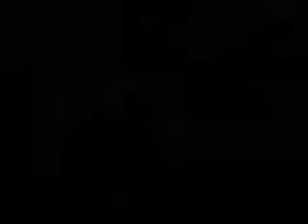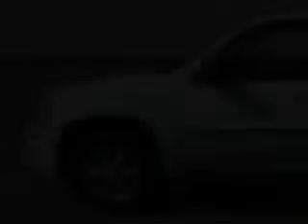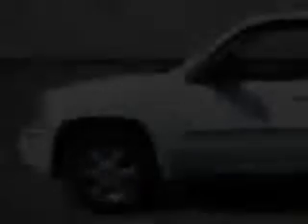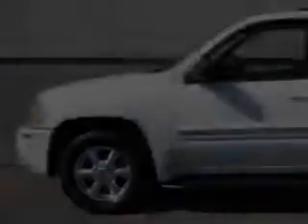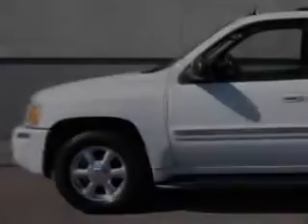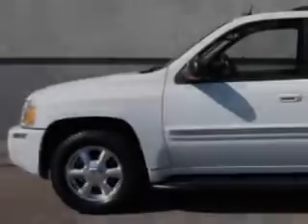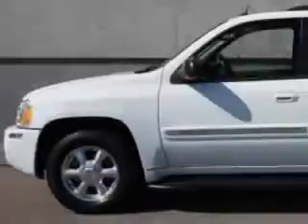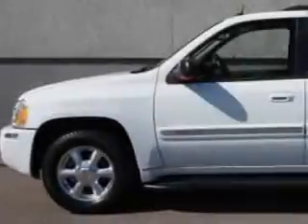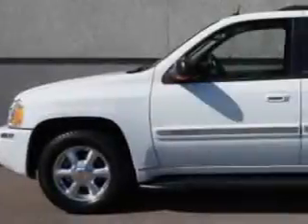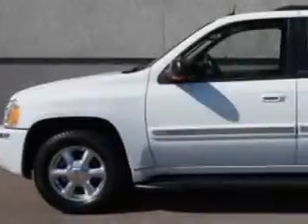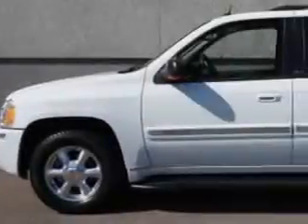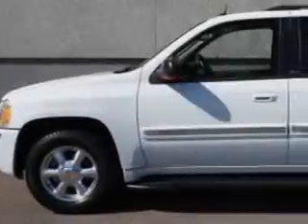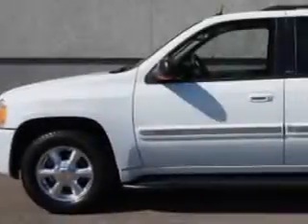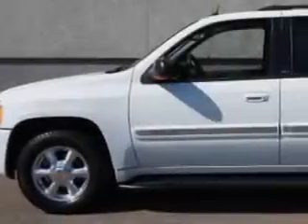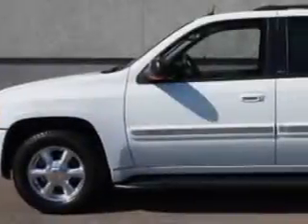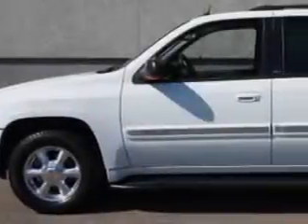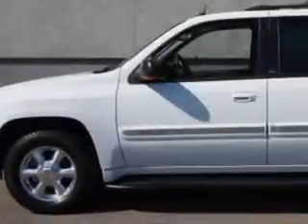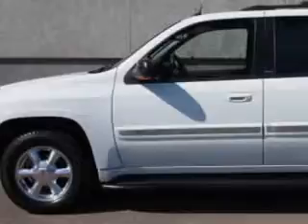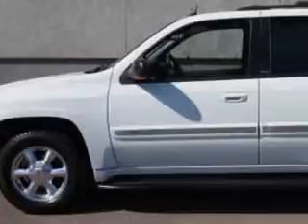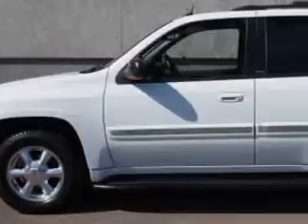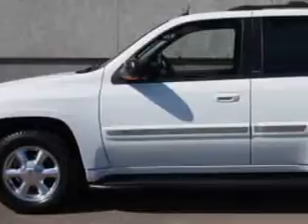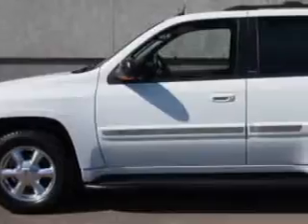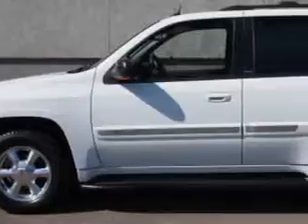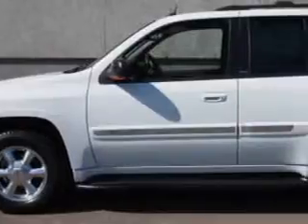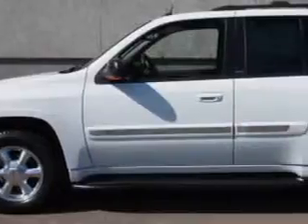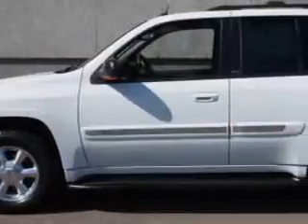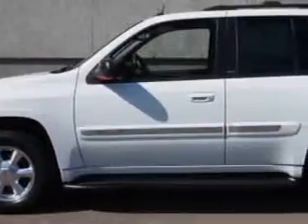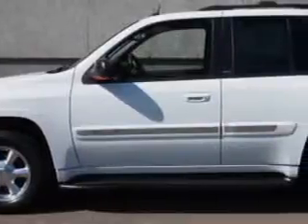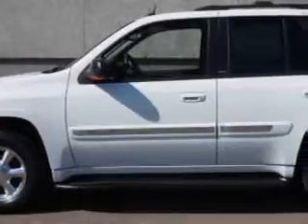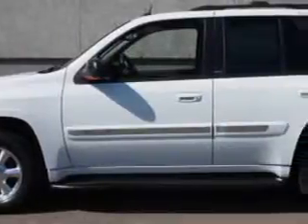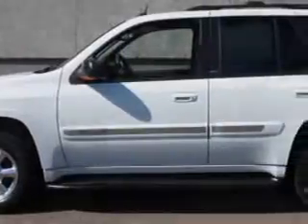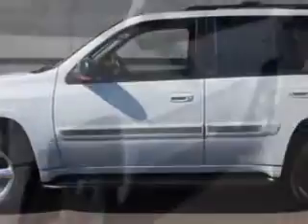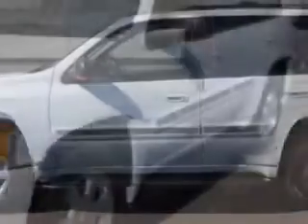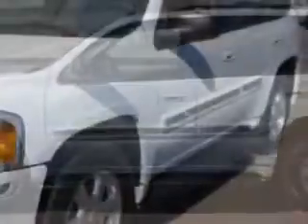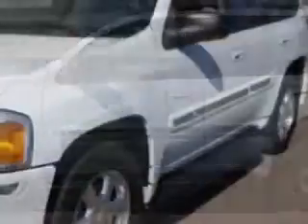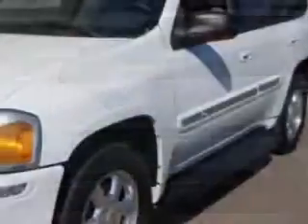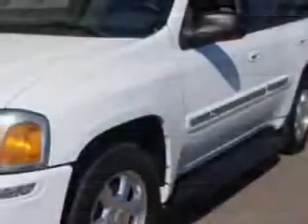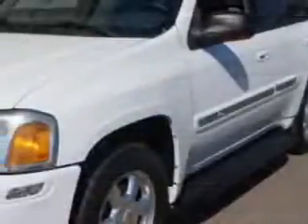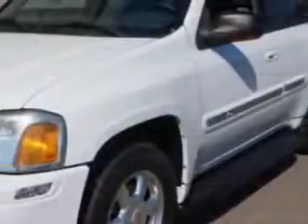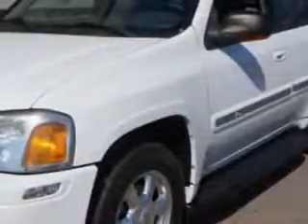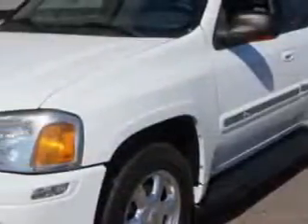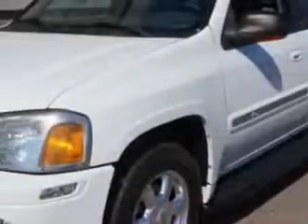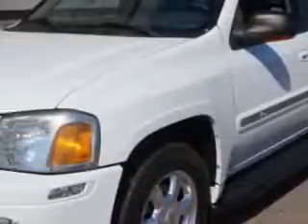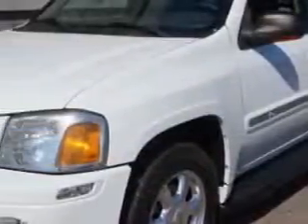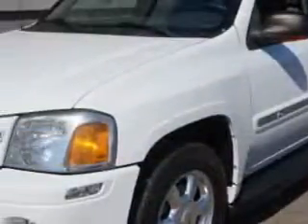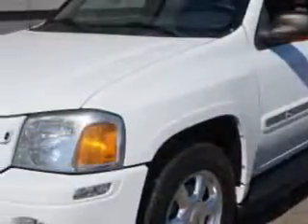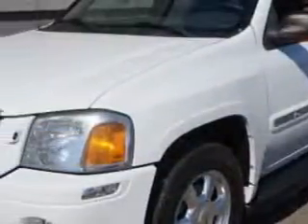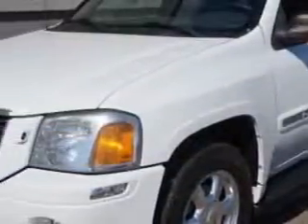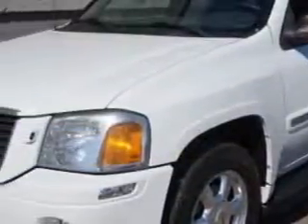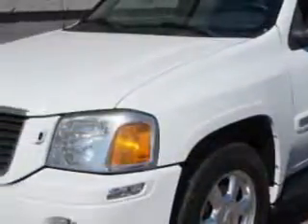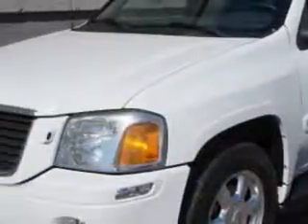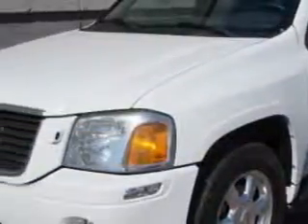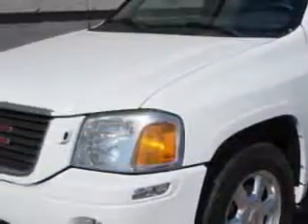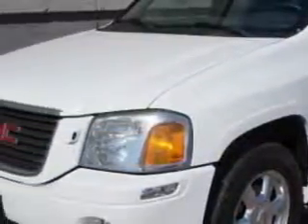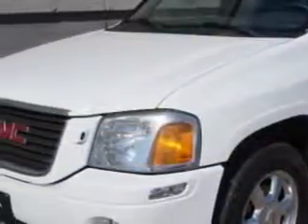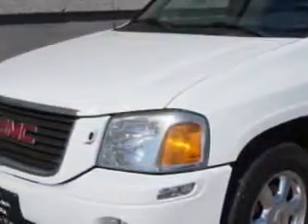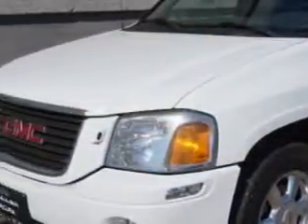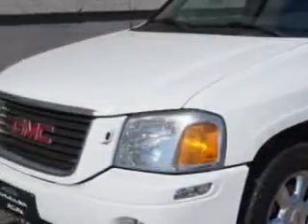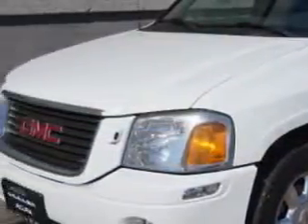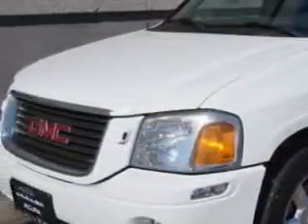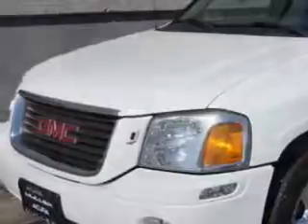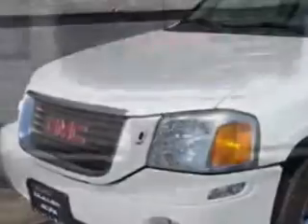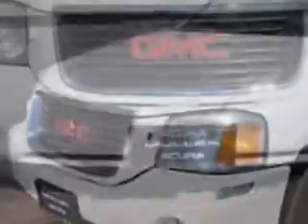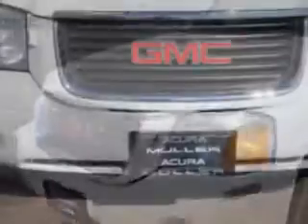You will love this Summit GMC Envoy SUV, equipped with a 6-cylinder engine and an automatic transmission.